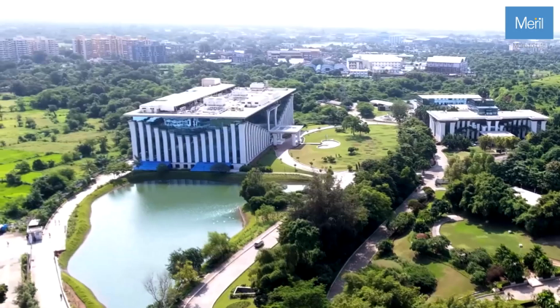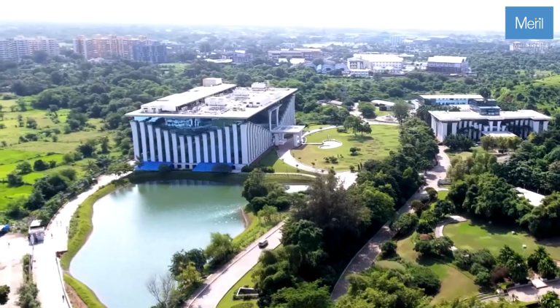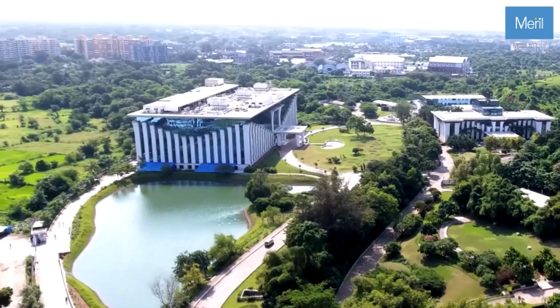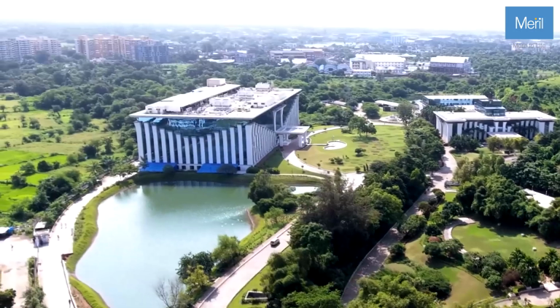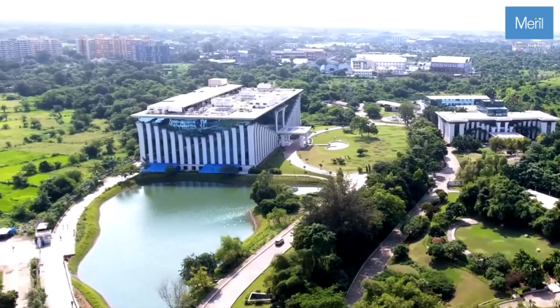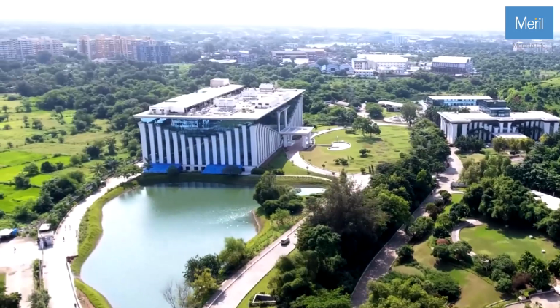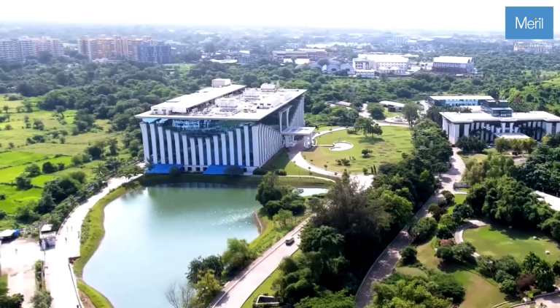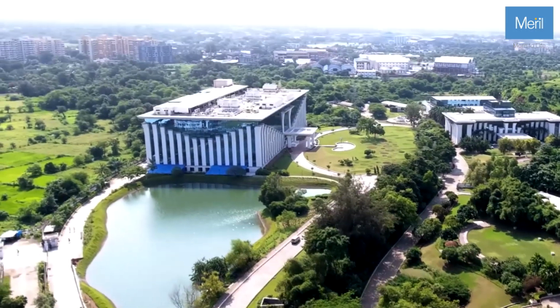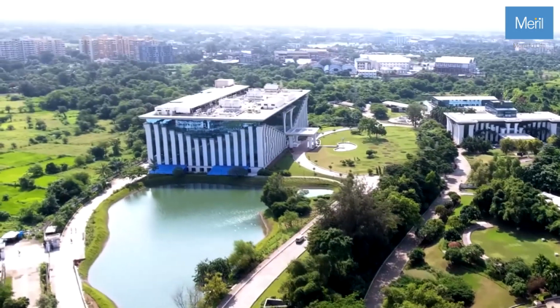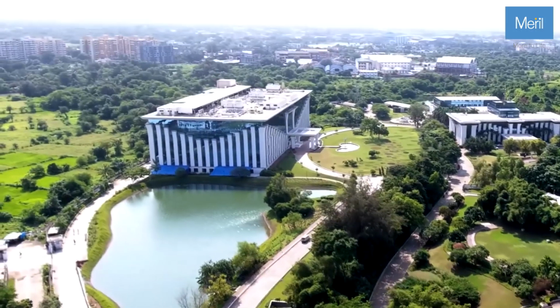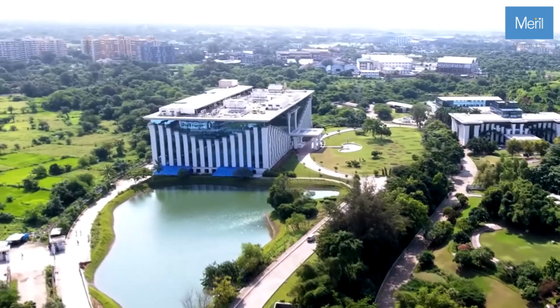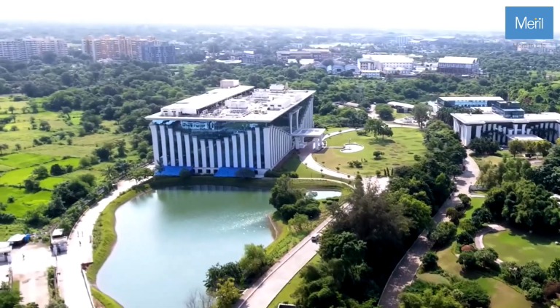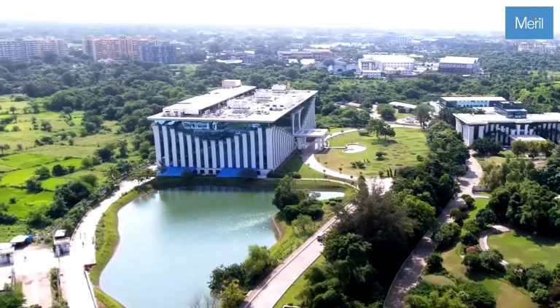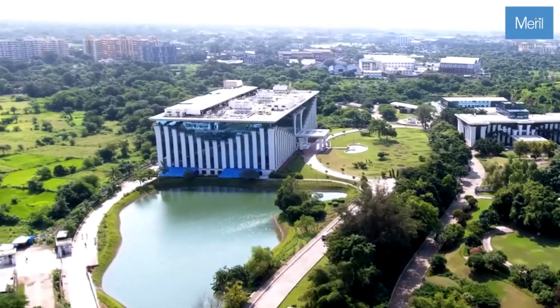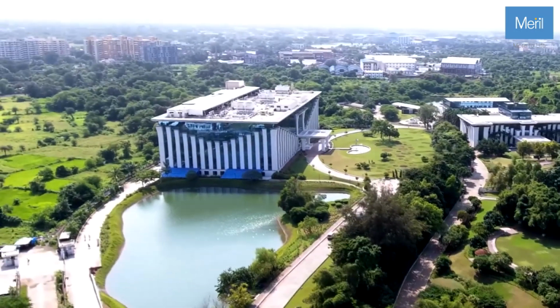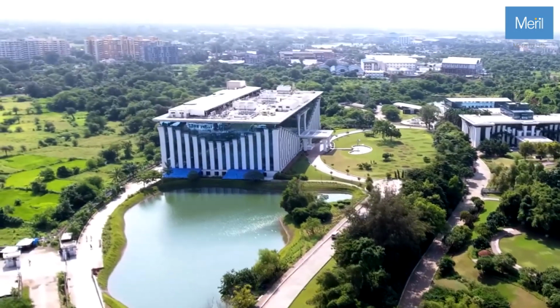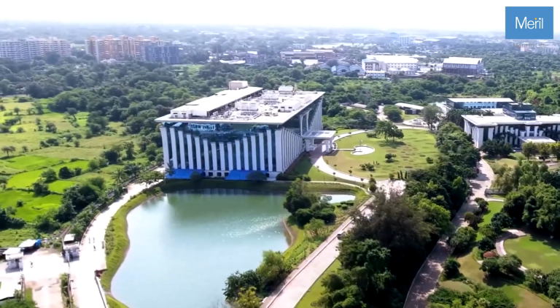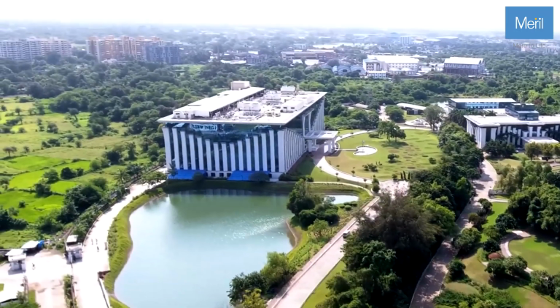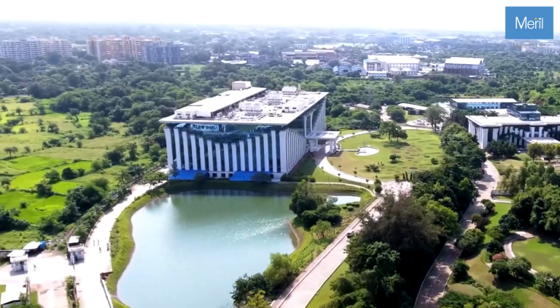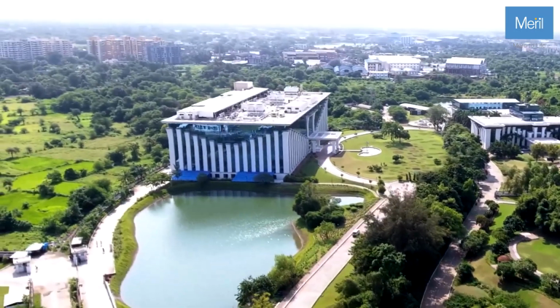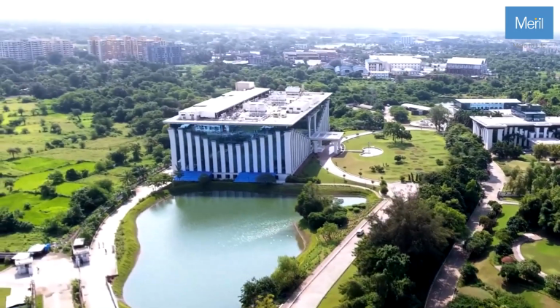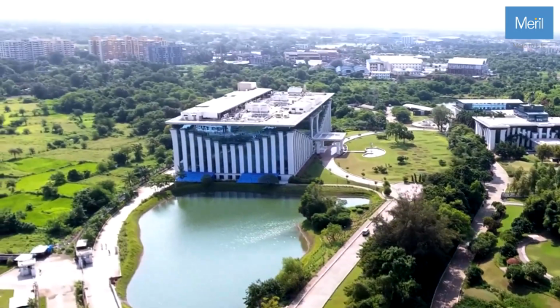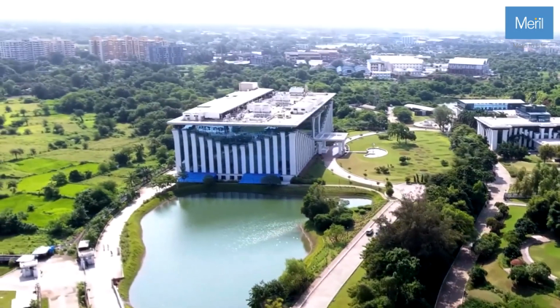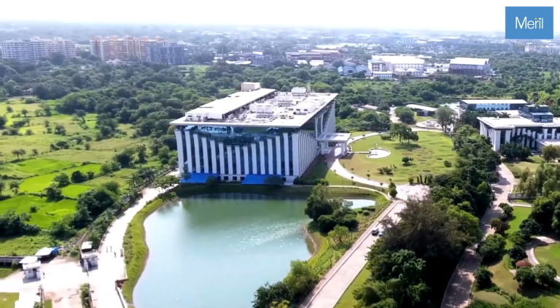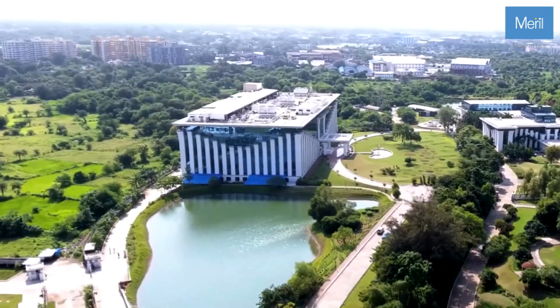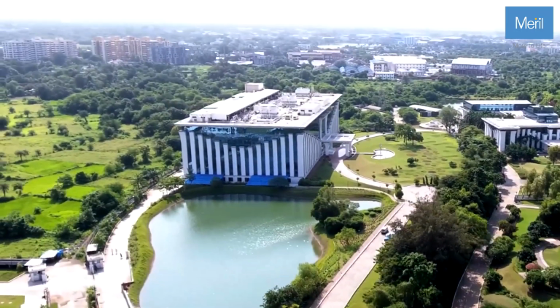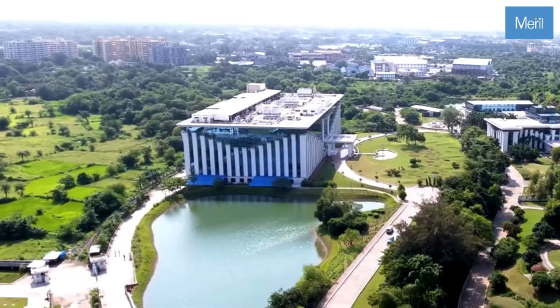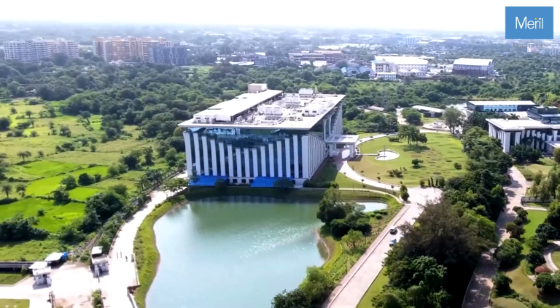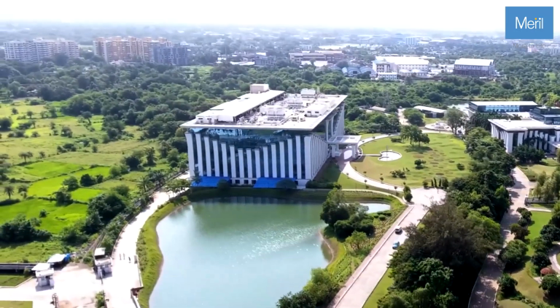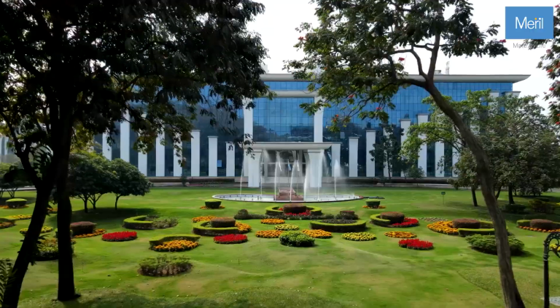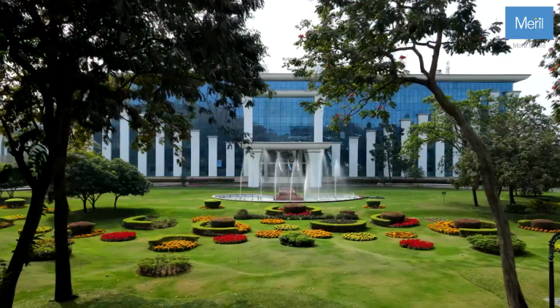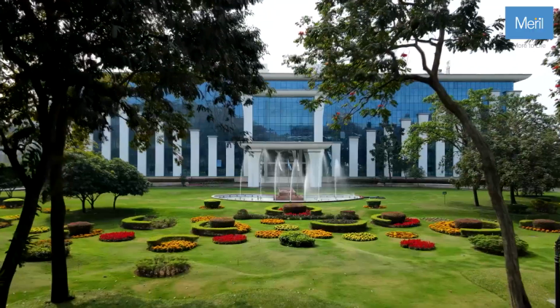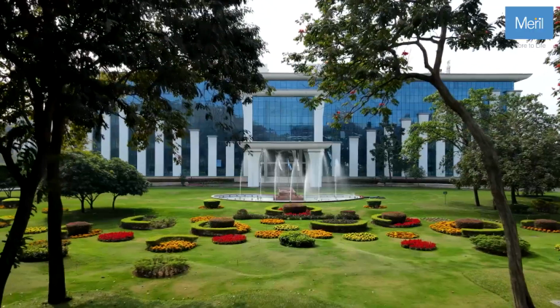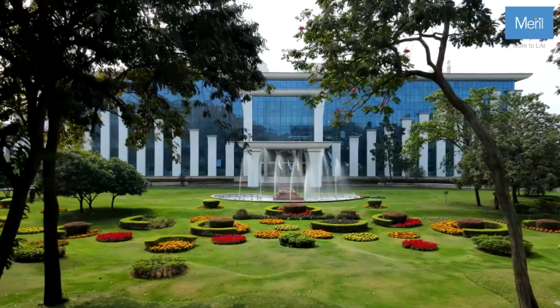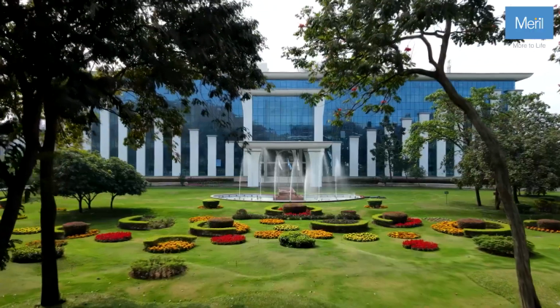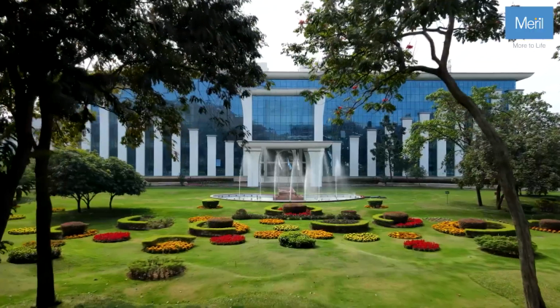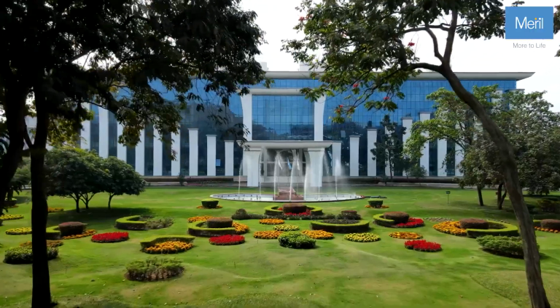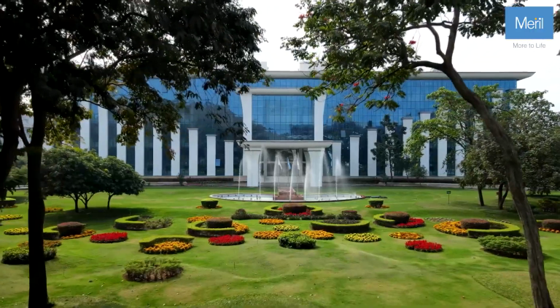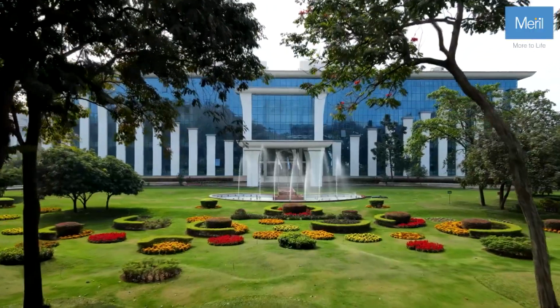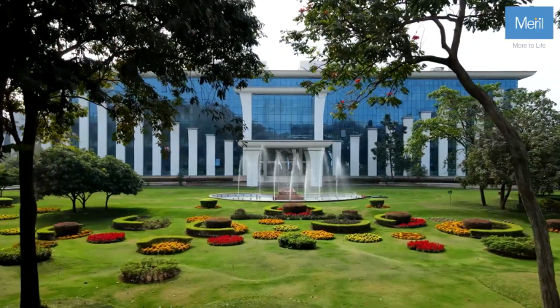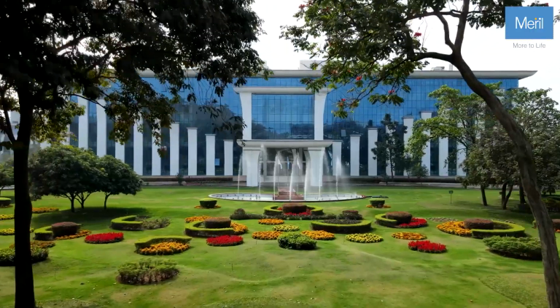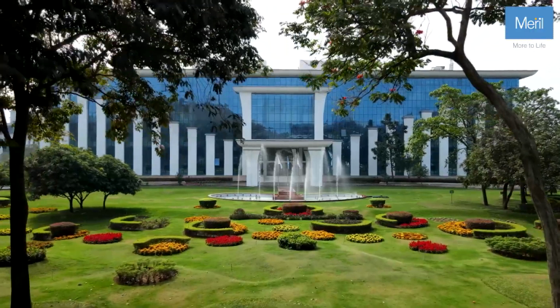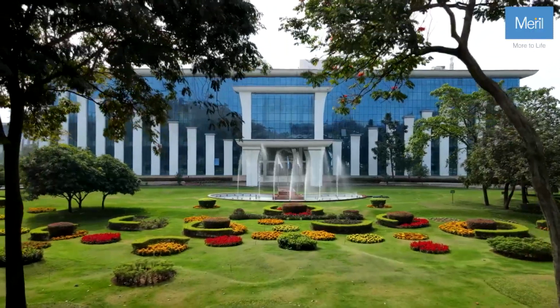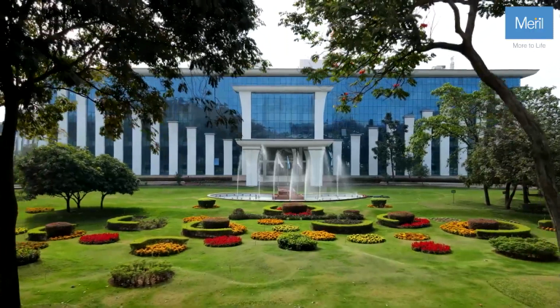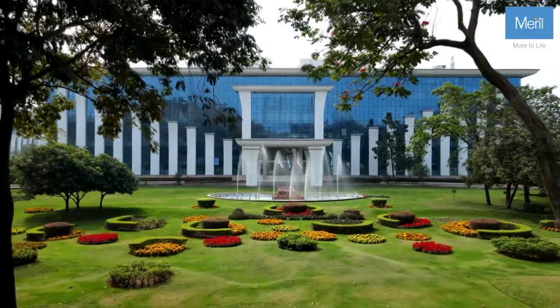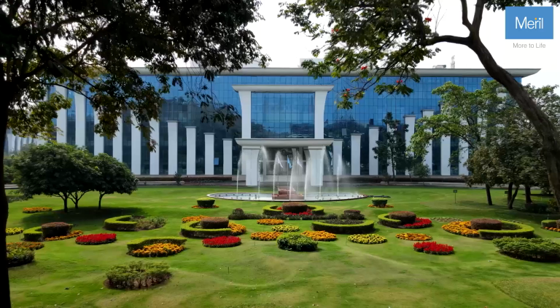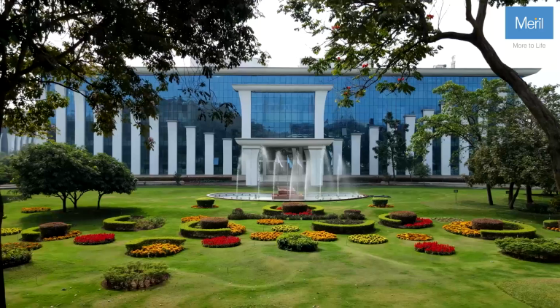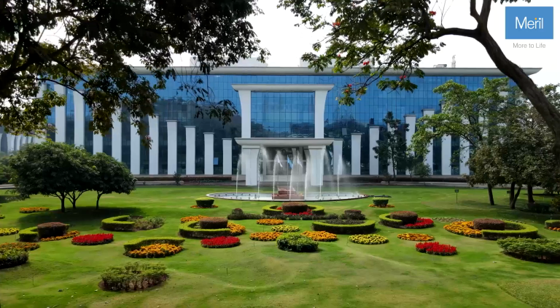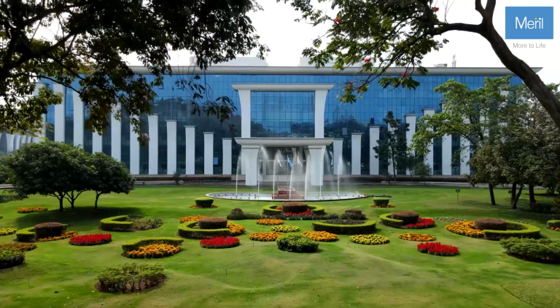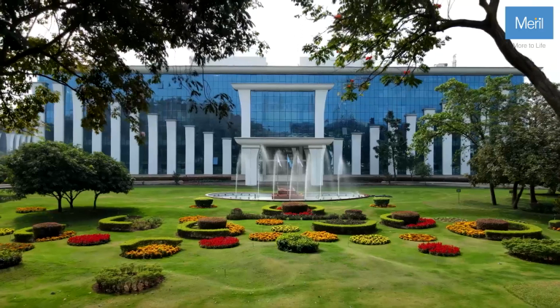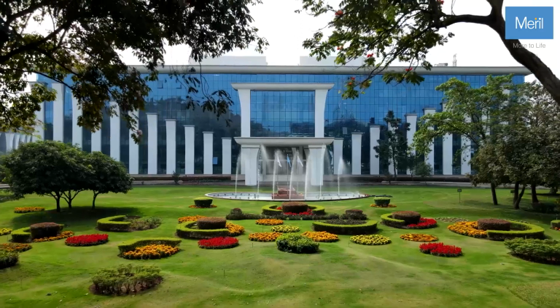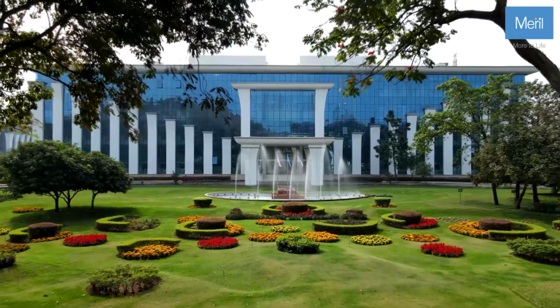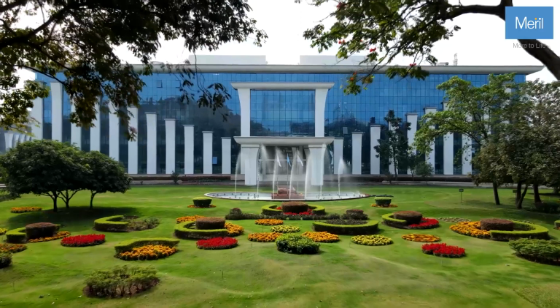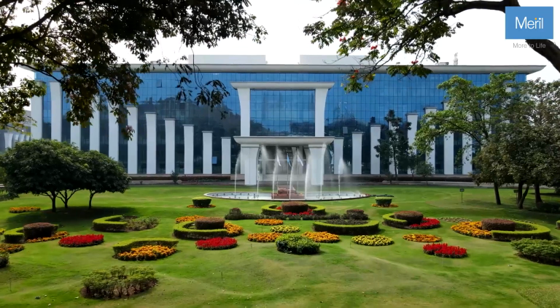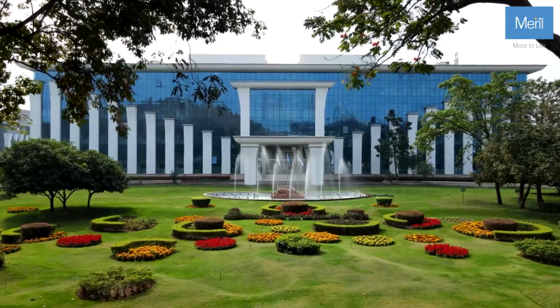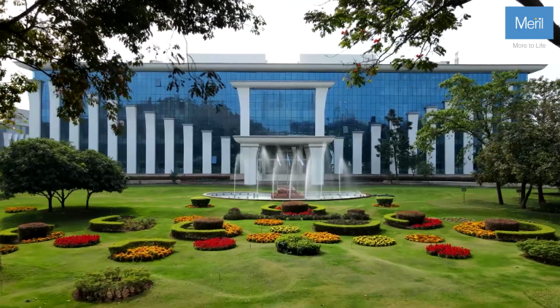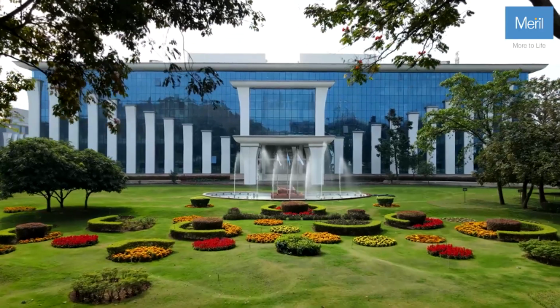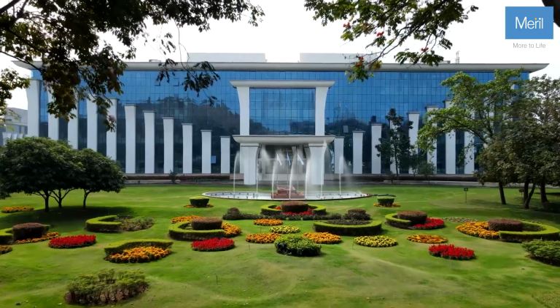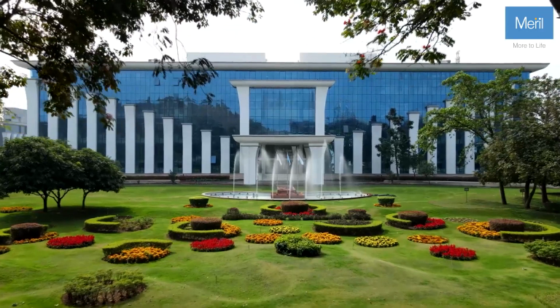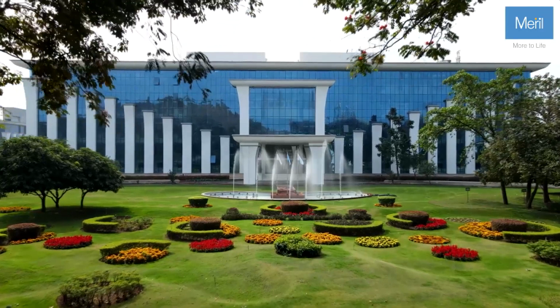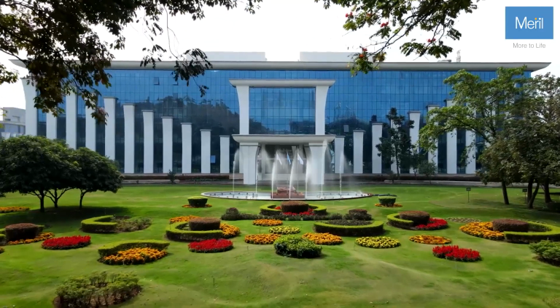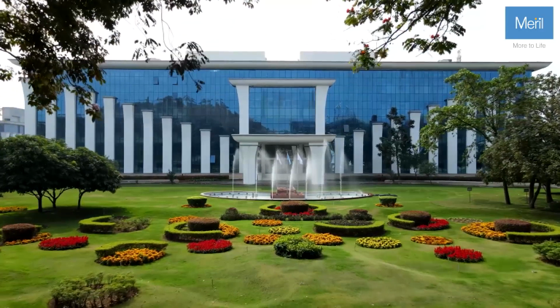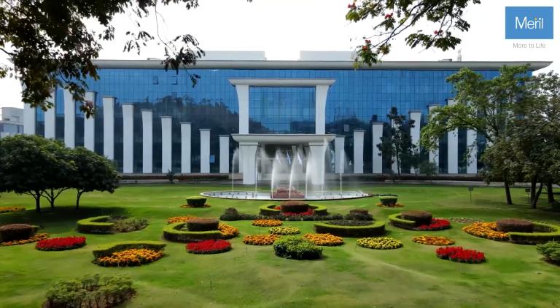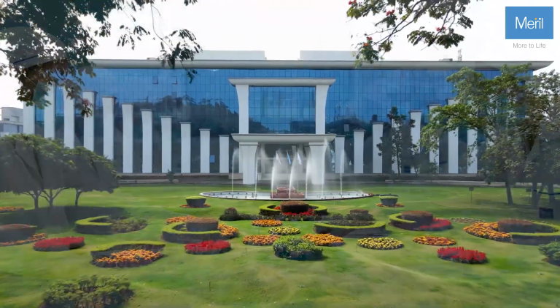Each implant is crafted with the care and precision as if it's intended for a friend, a family member, a loved one, or even you.